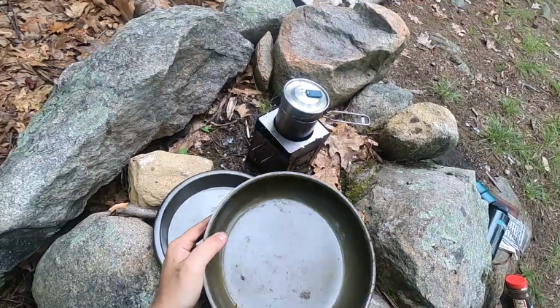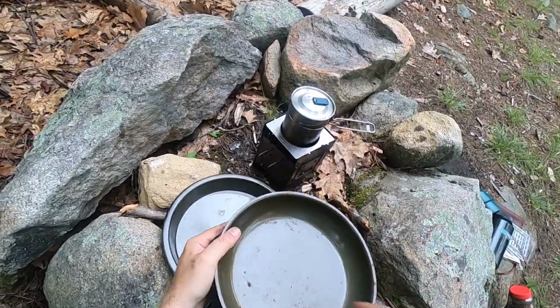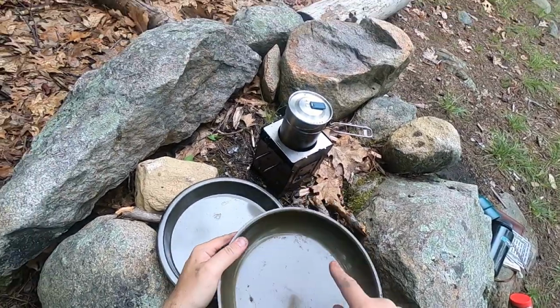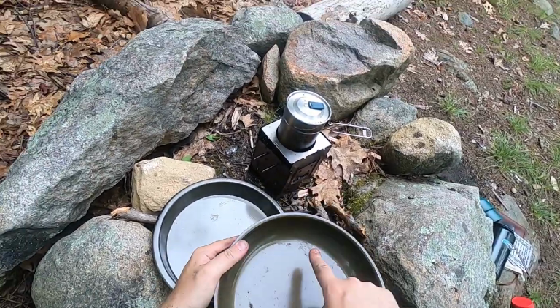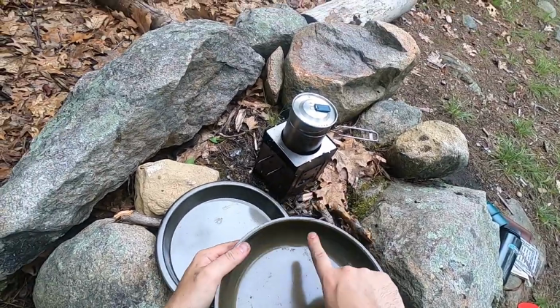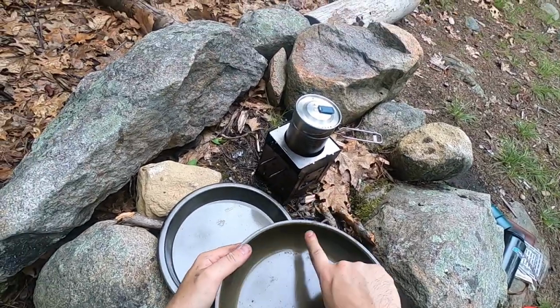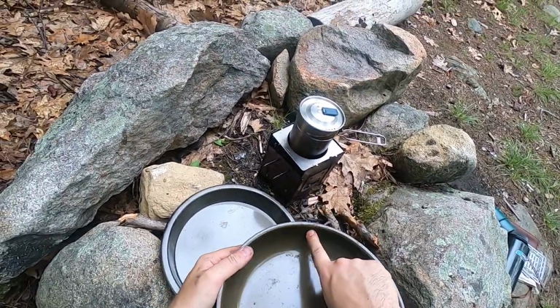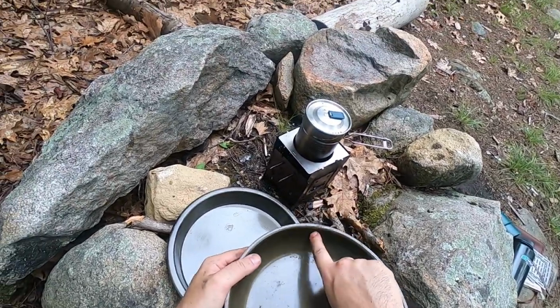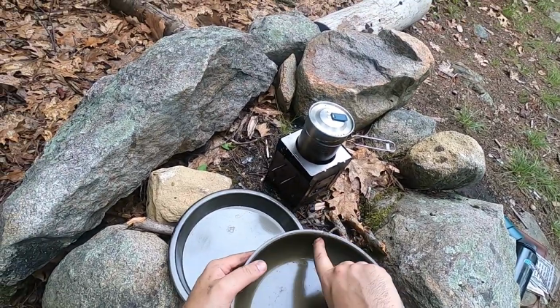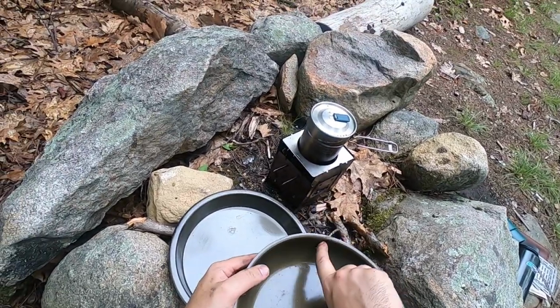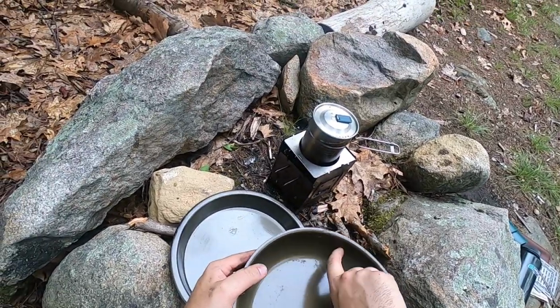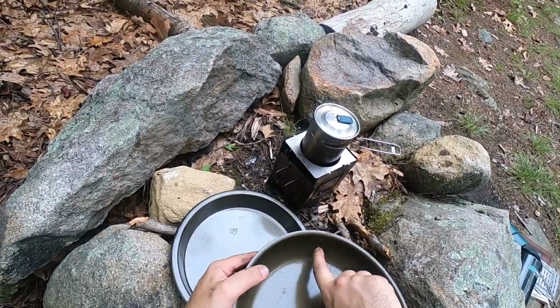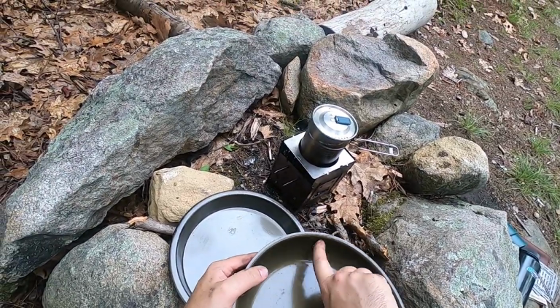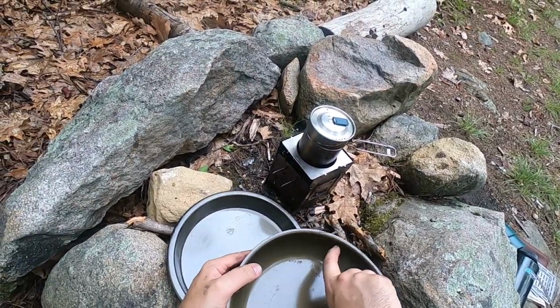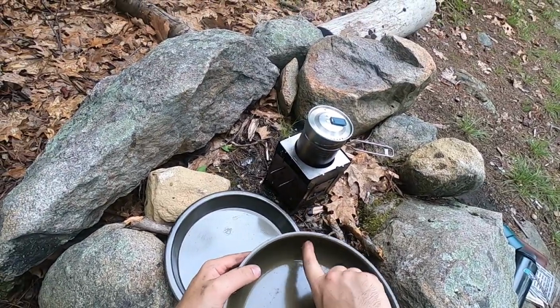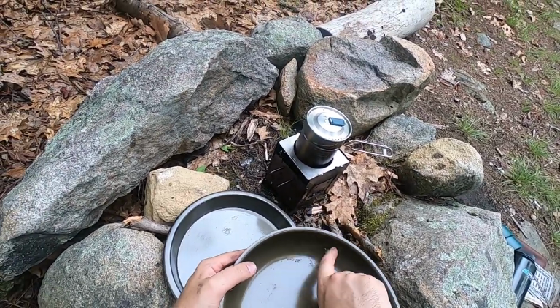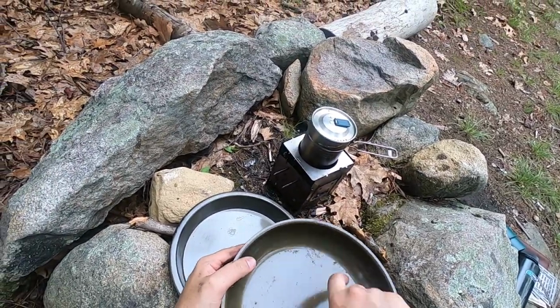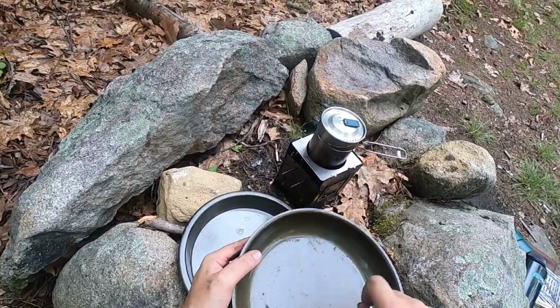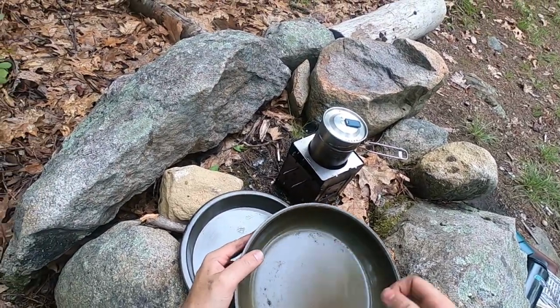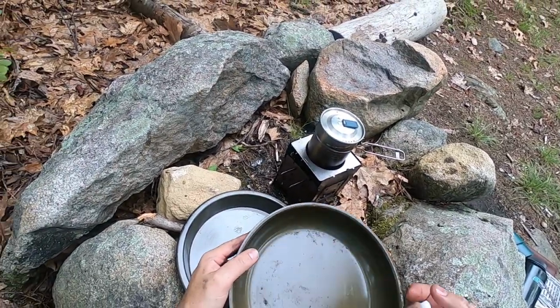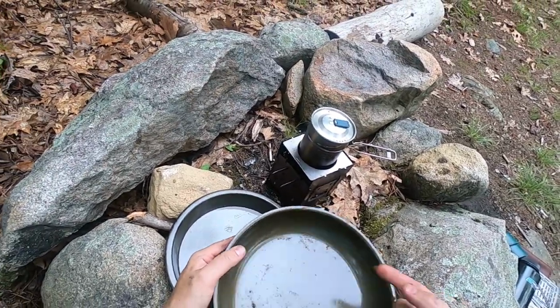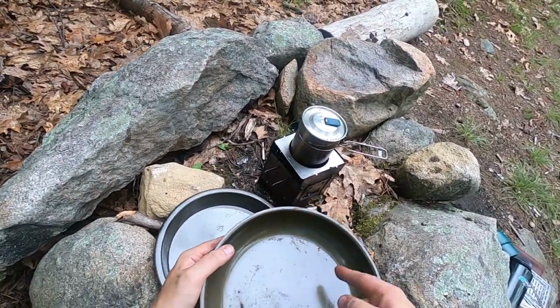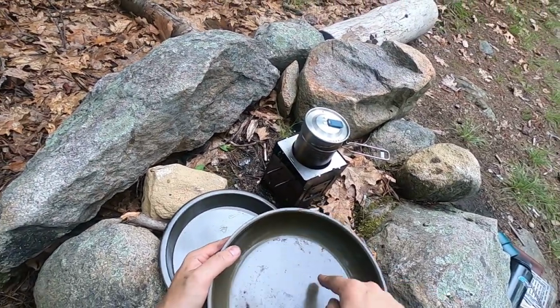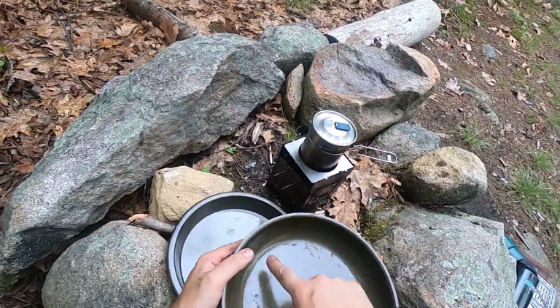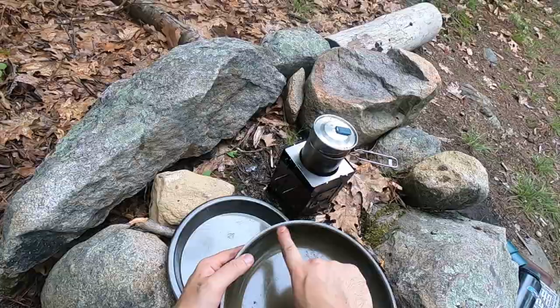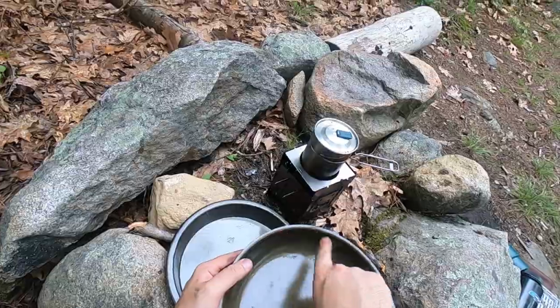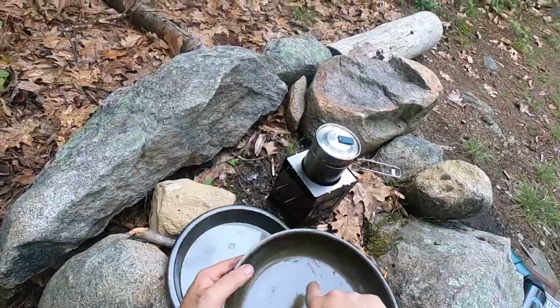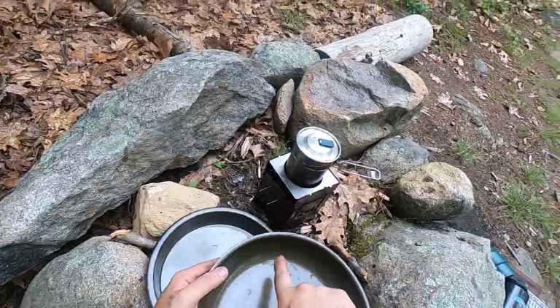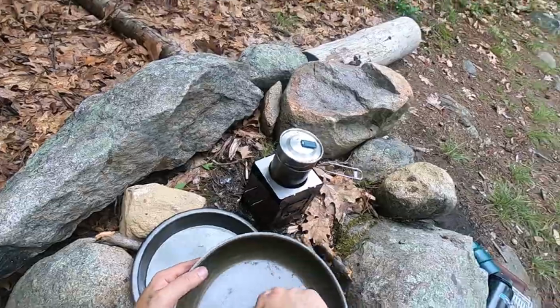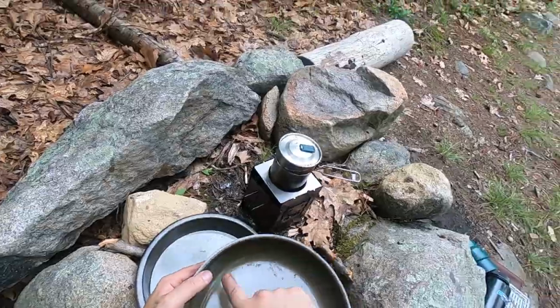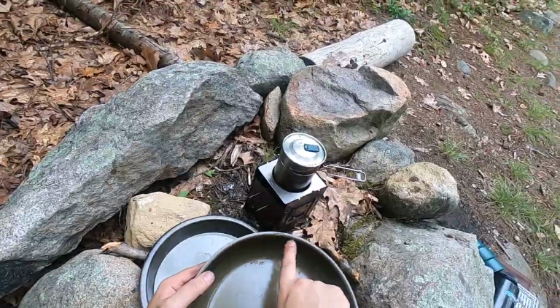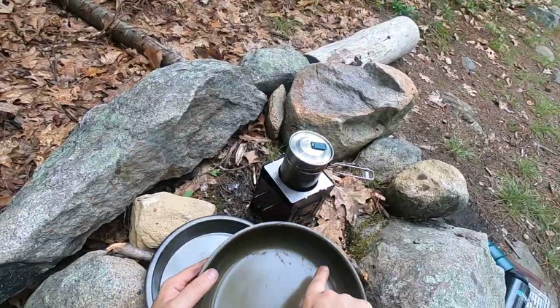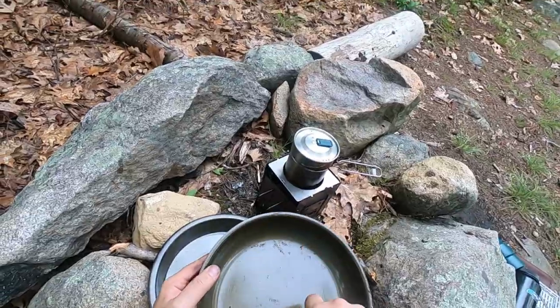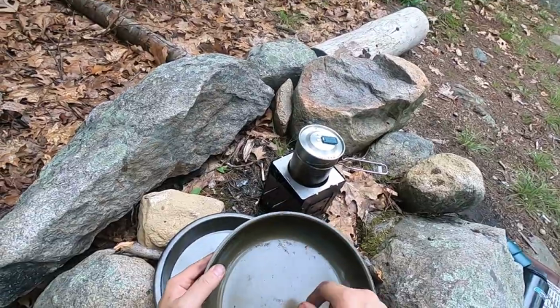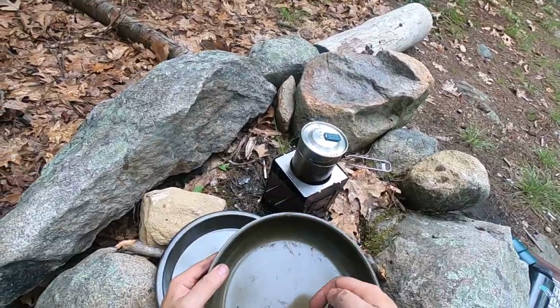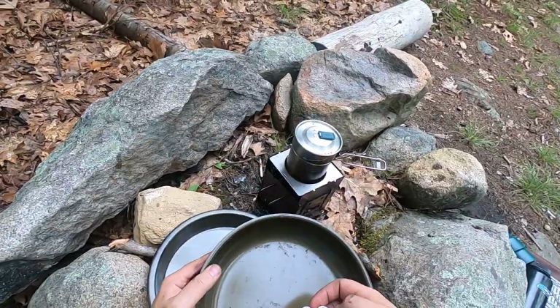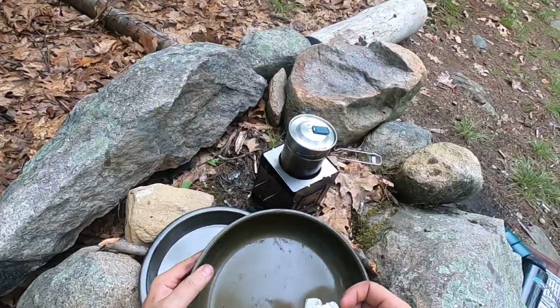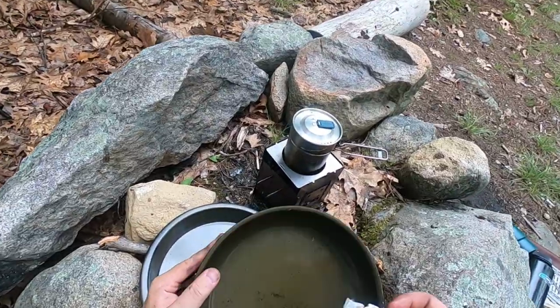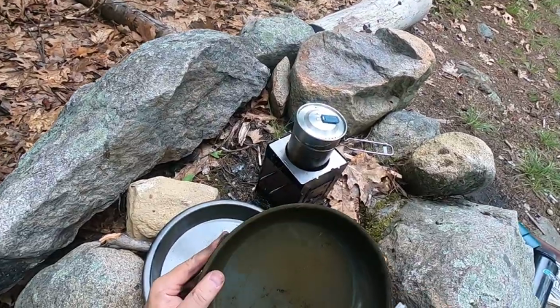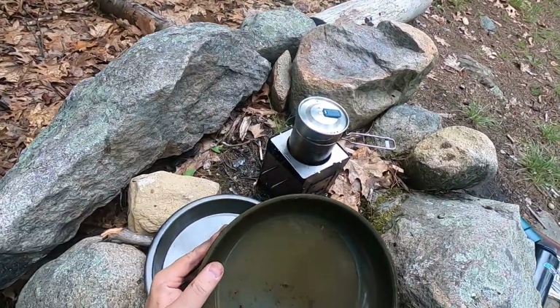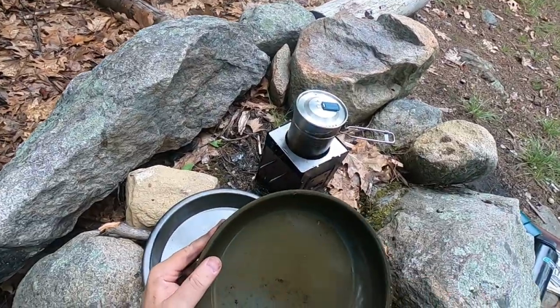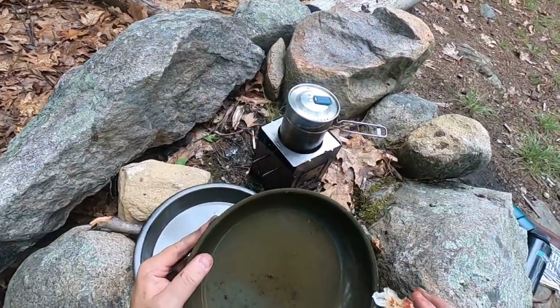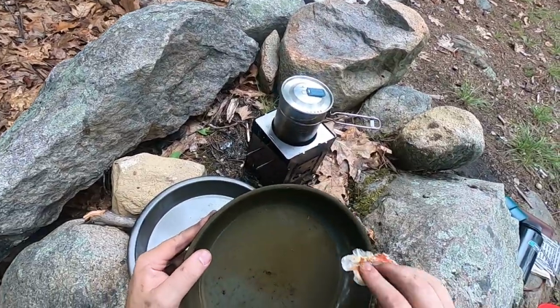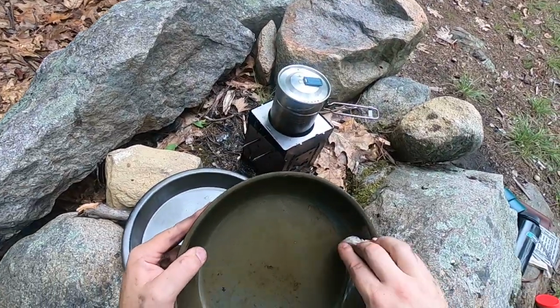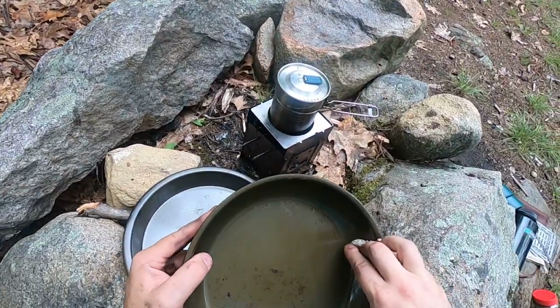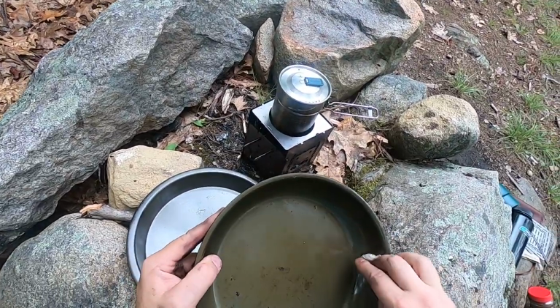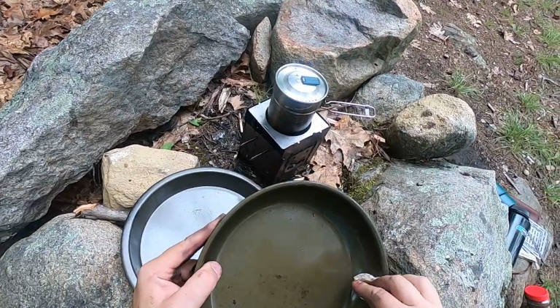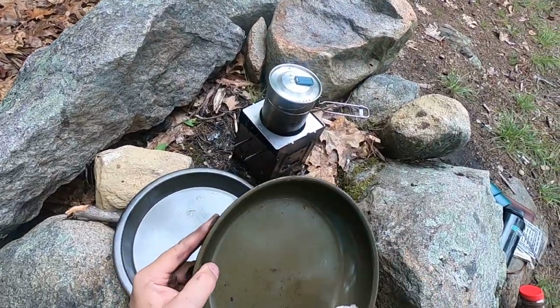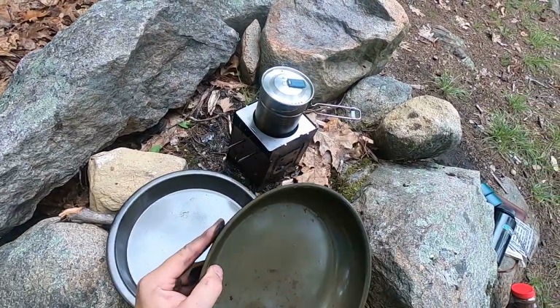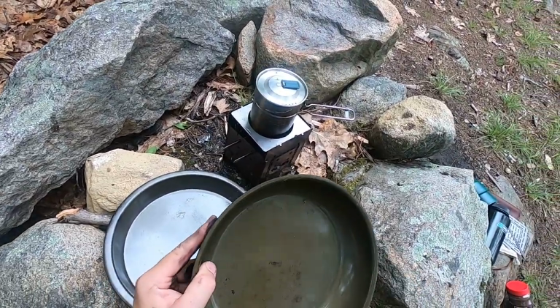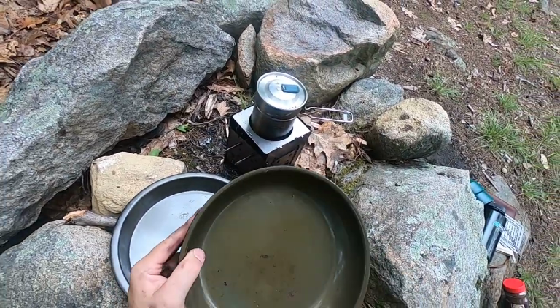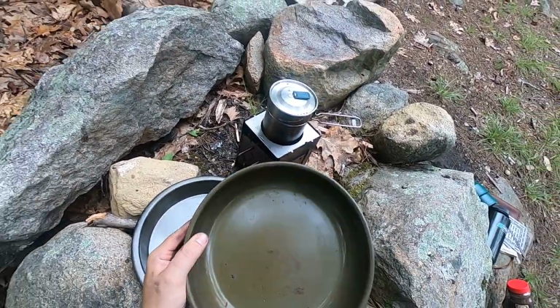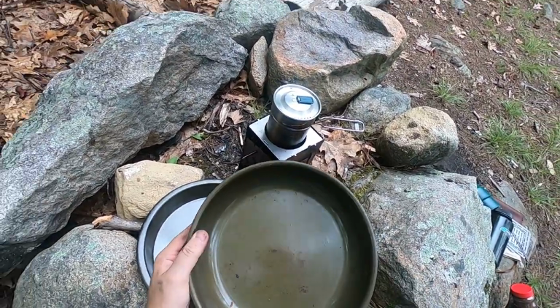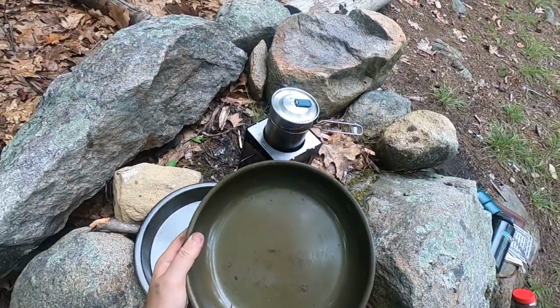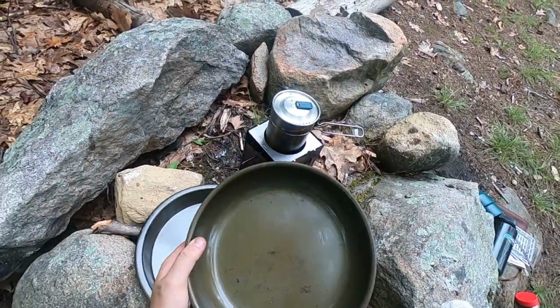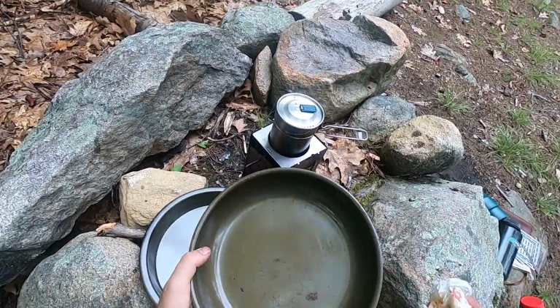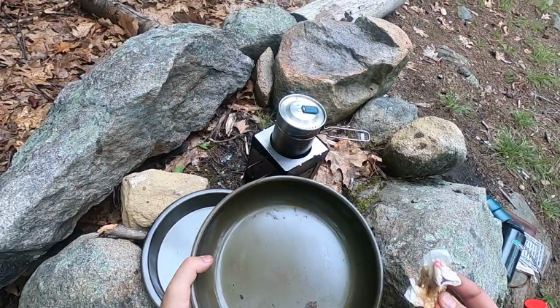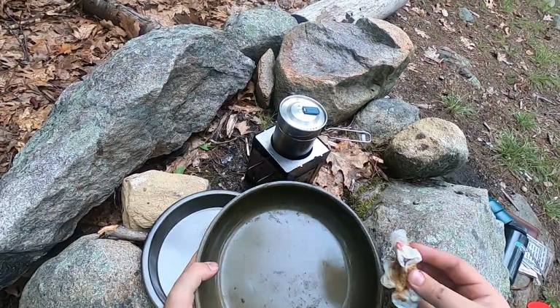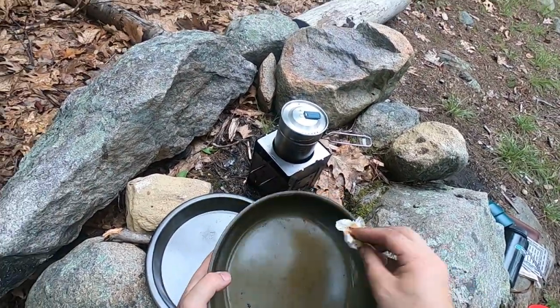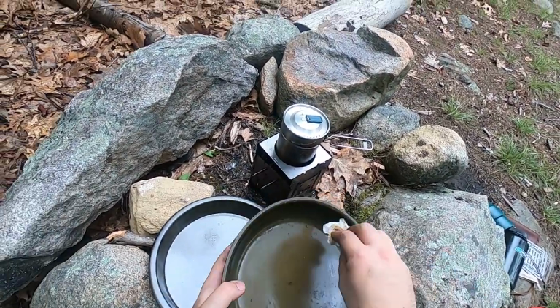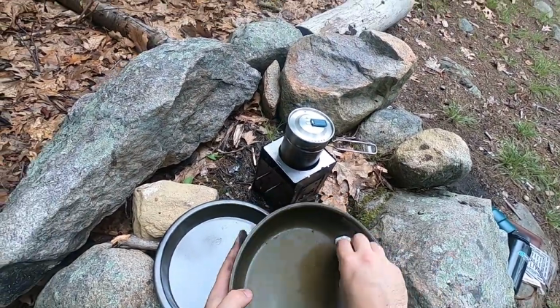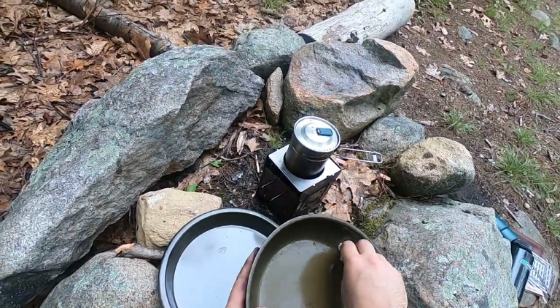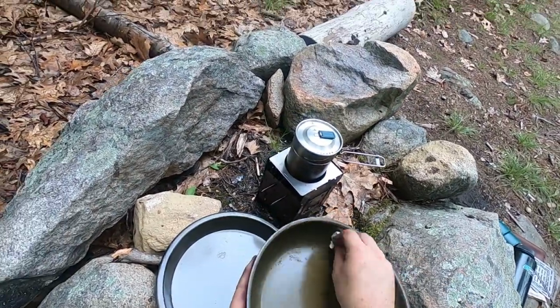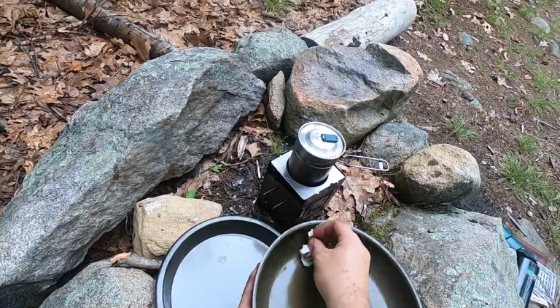There are a few little particles but I can clean that out when I get home. It's plenty clean for now just to hike back.